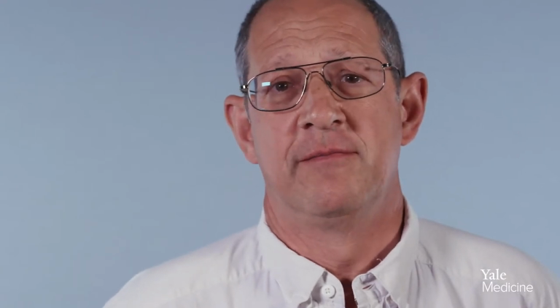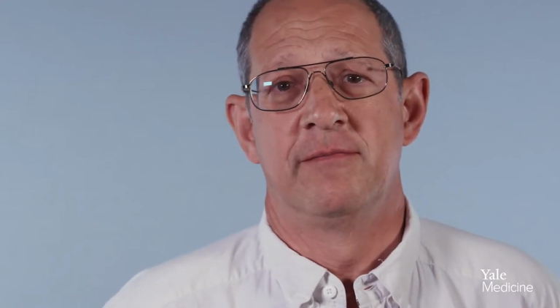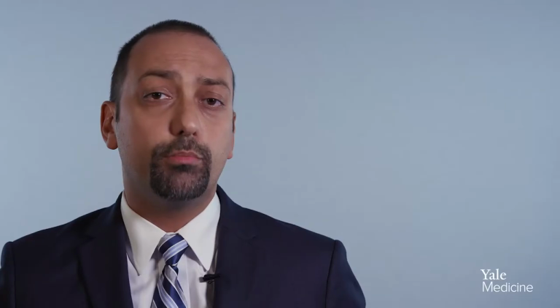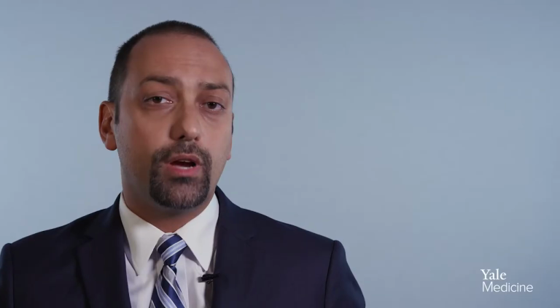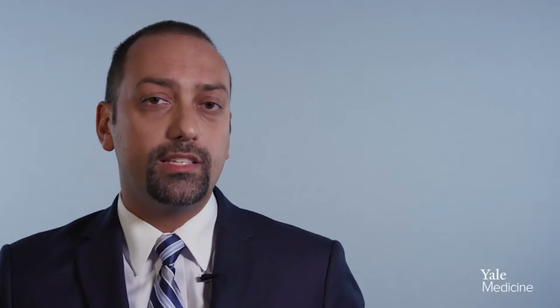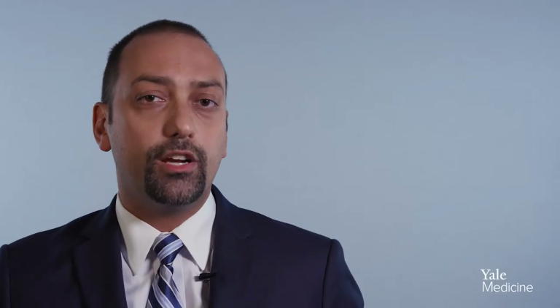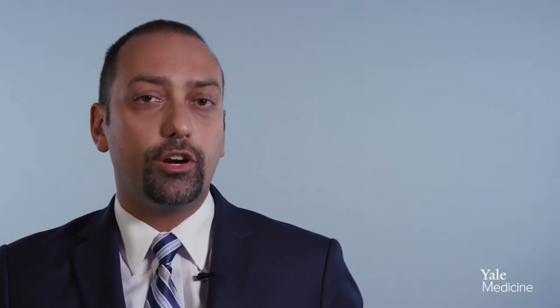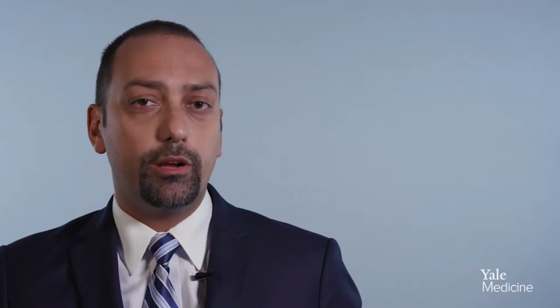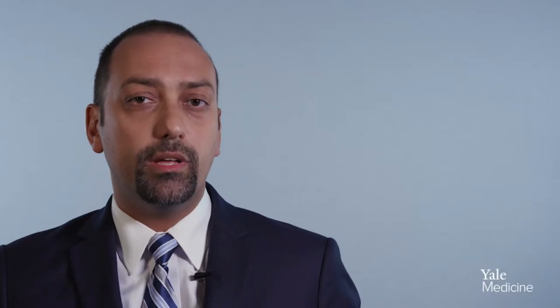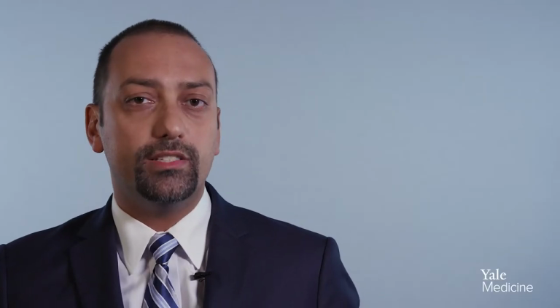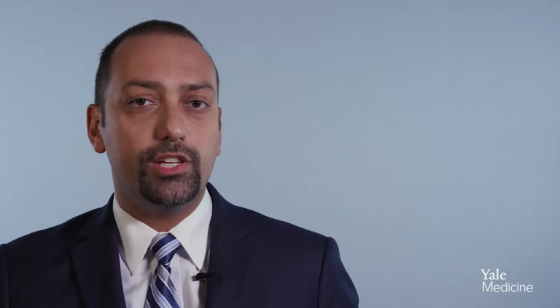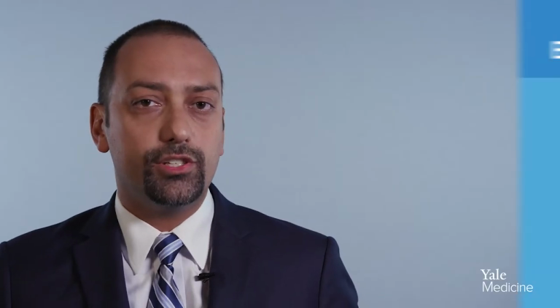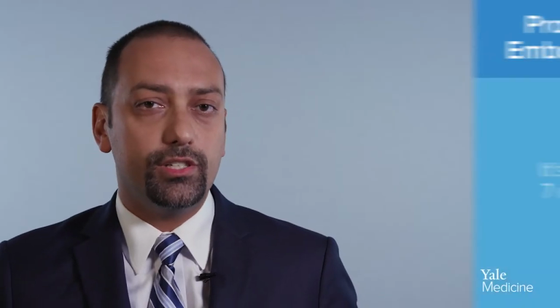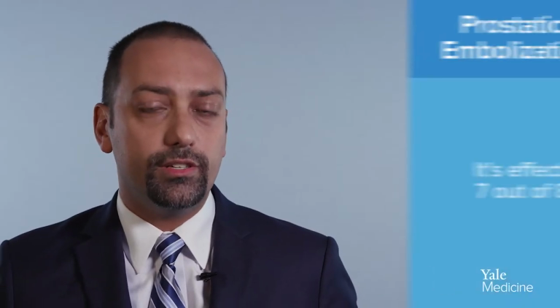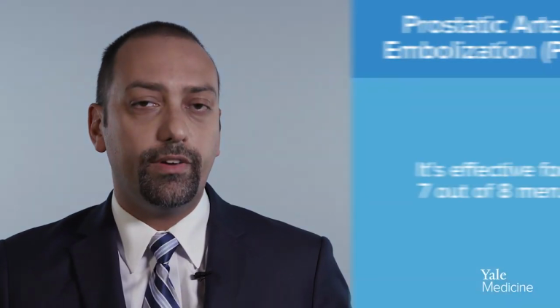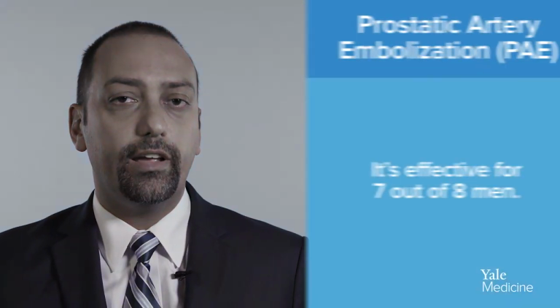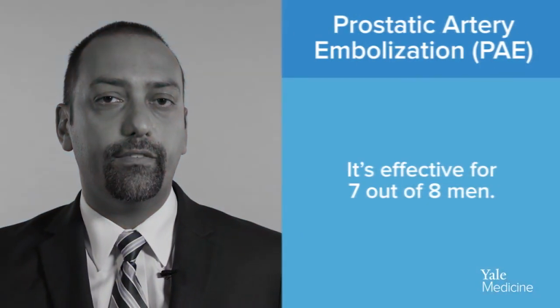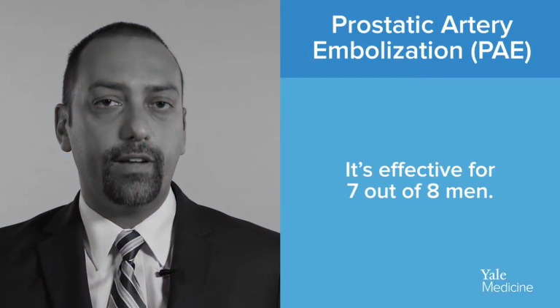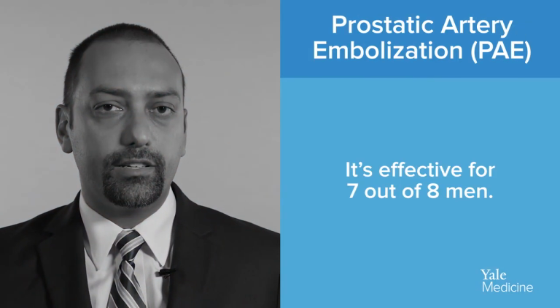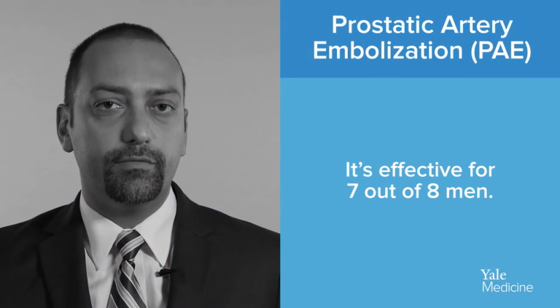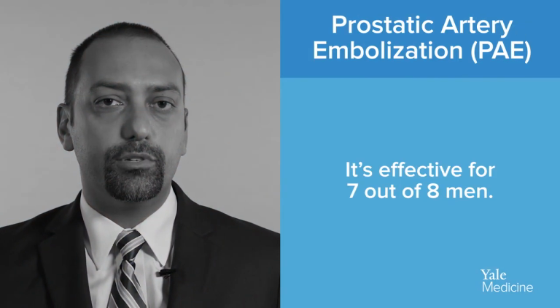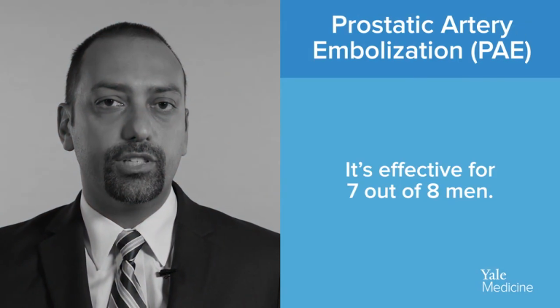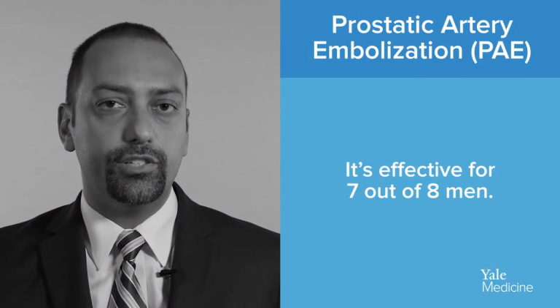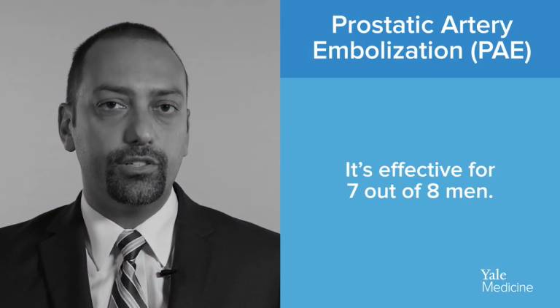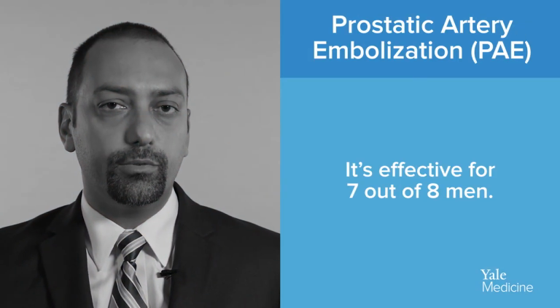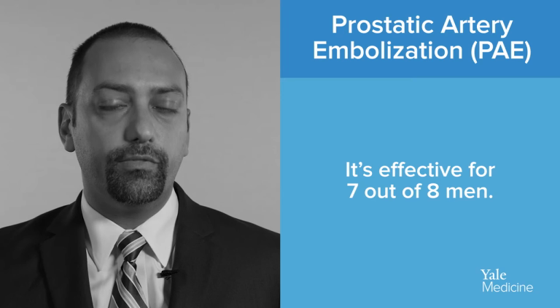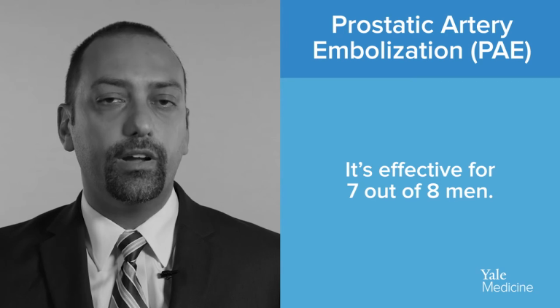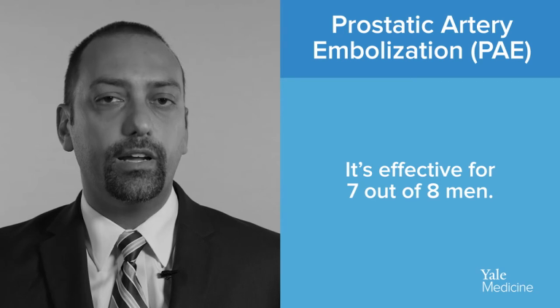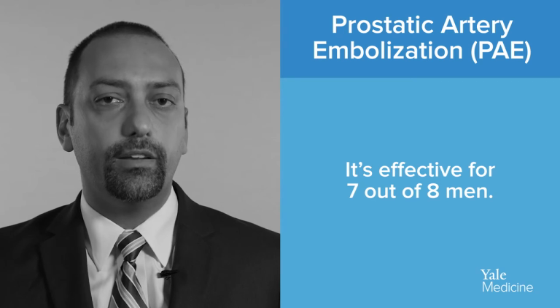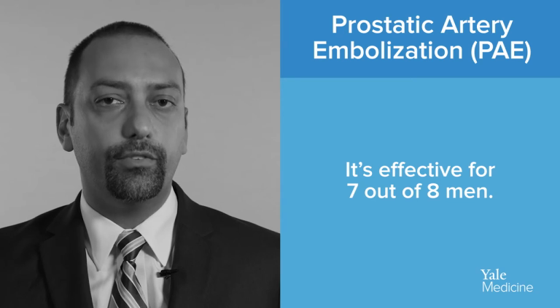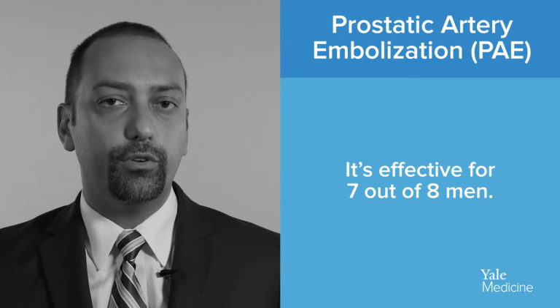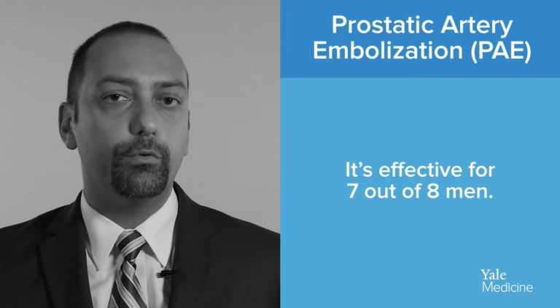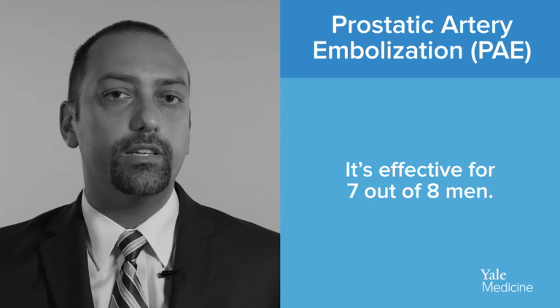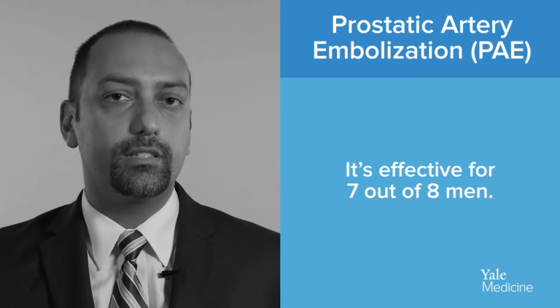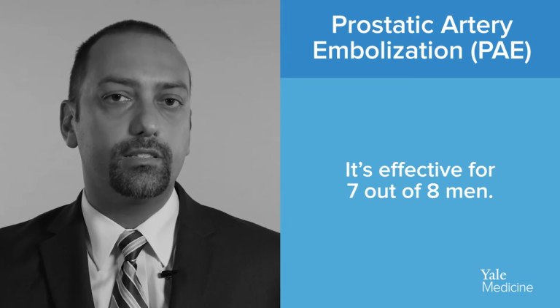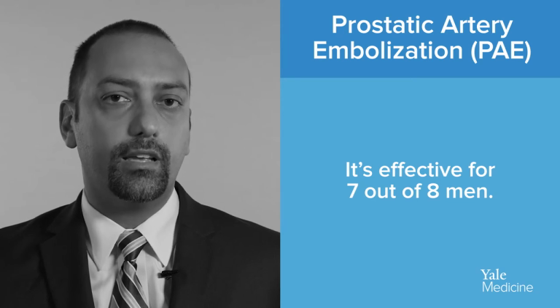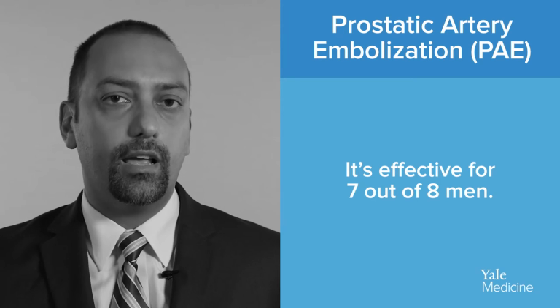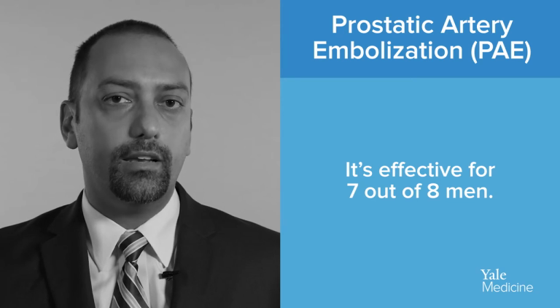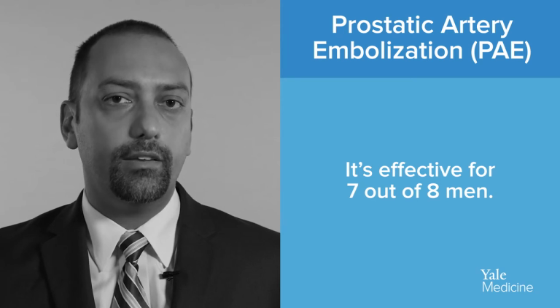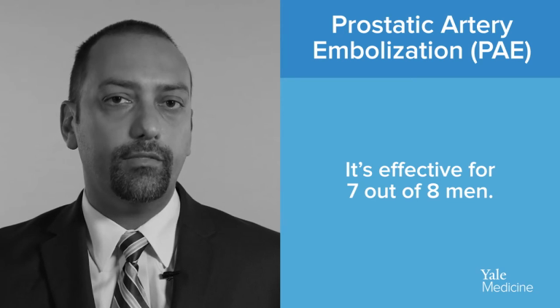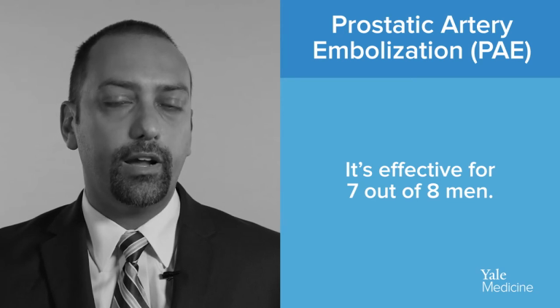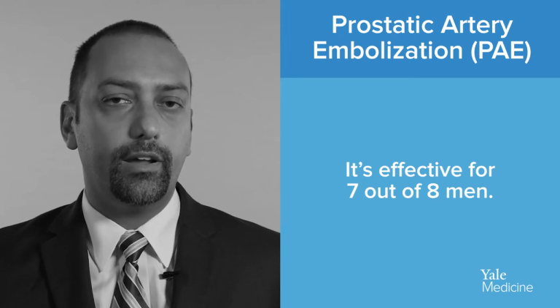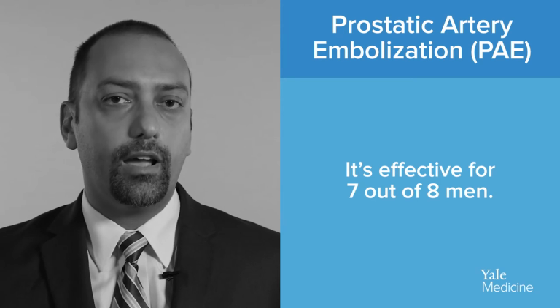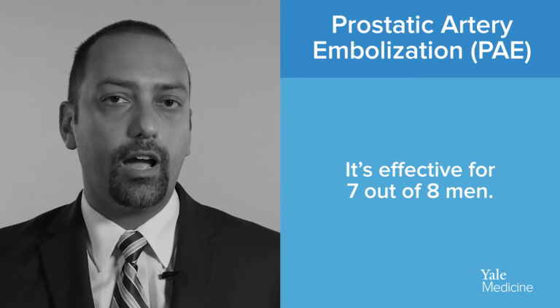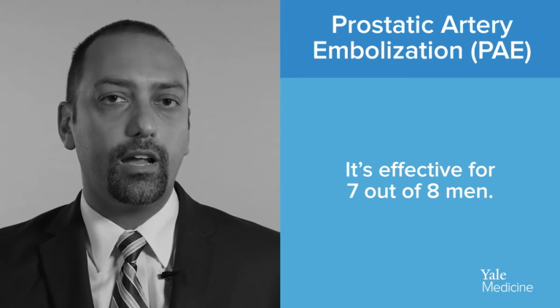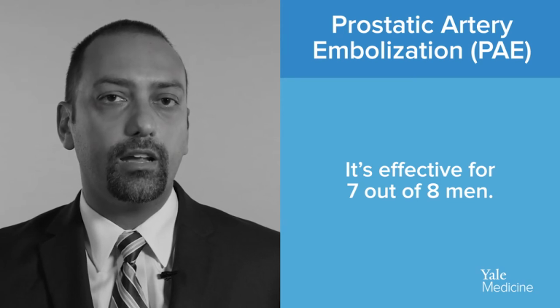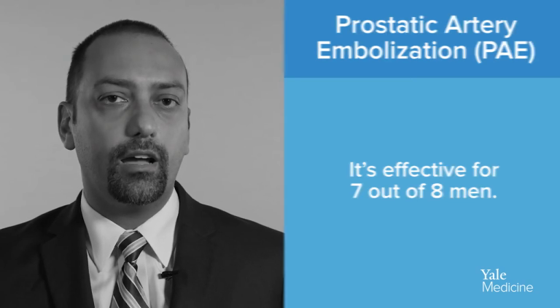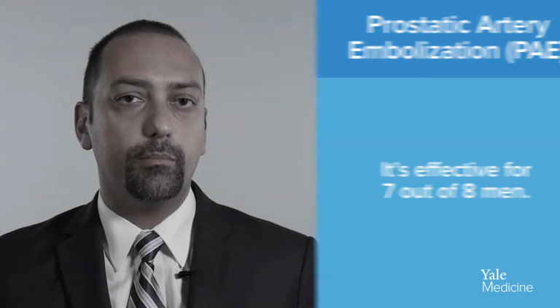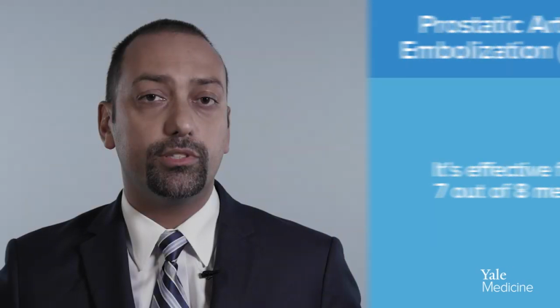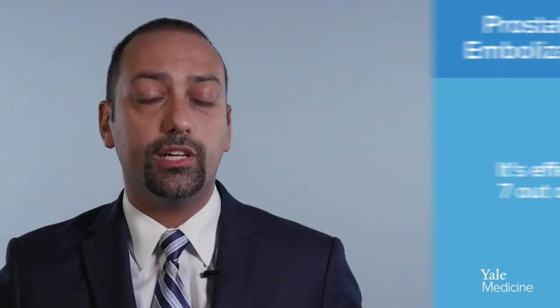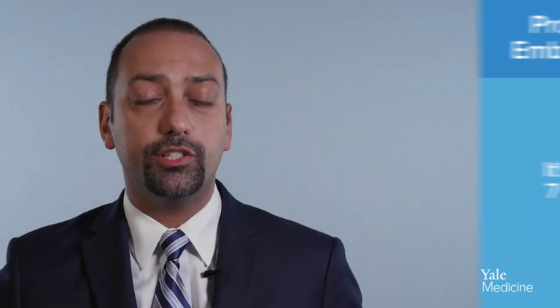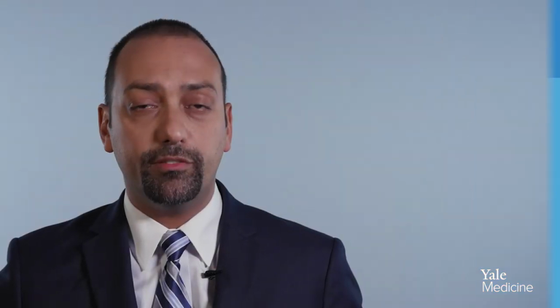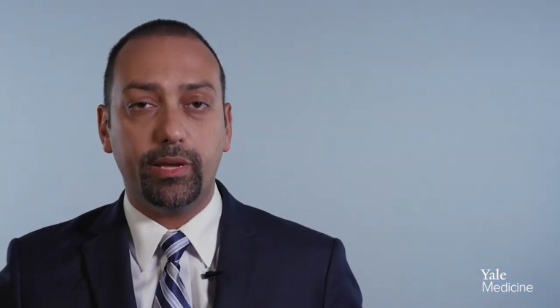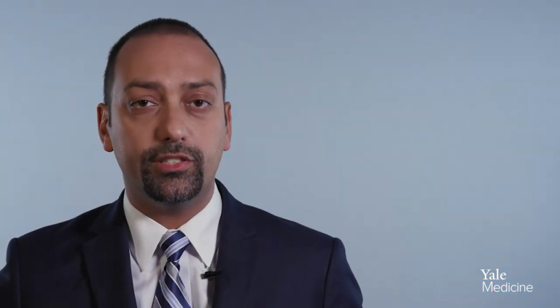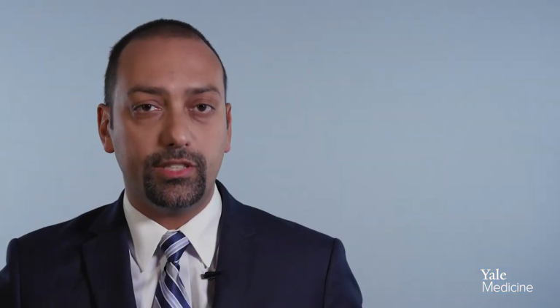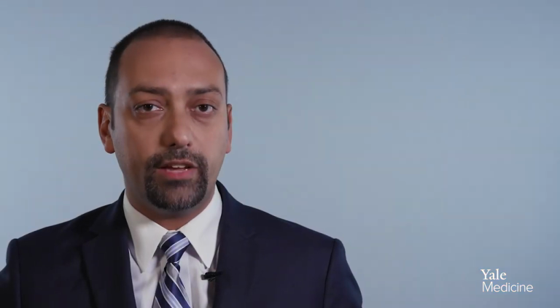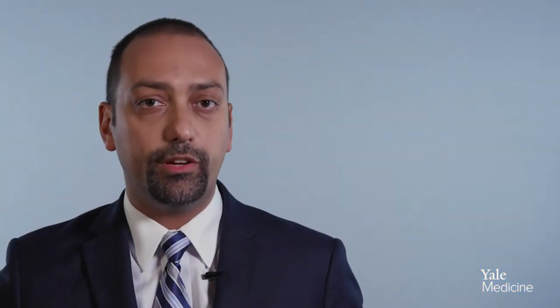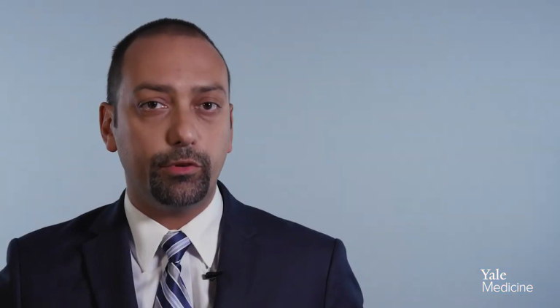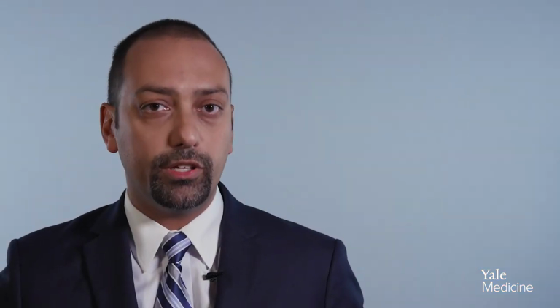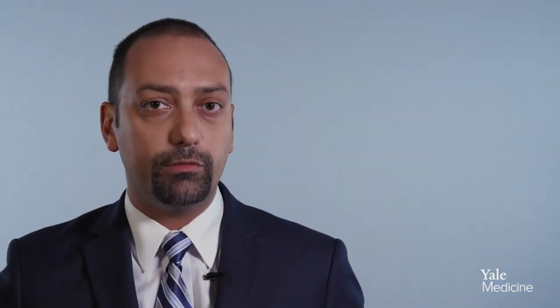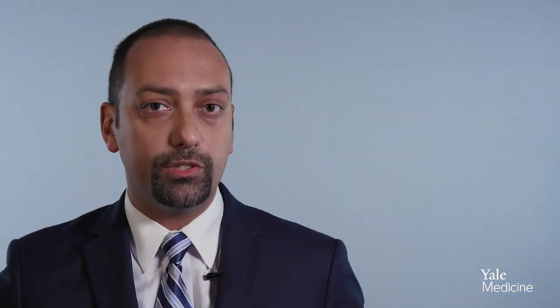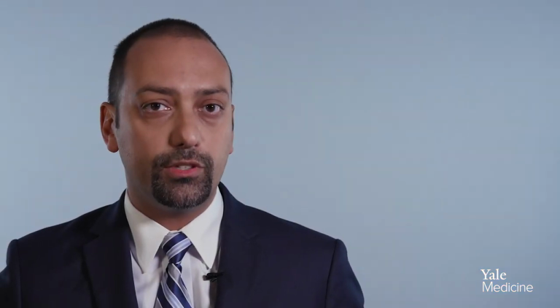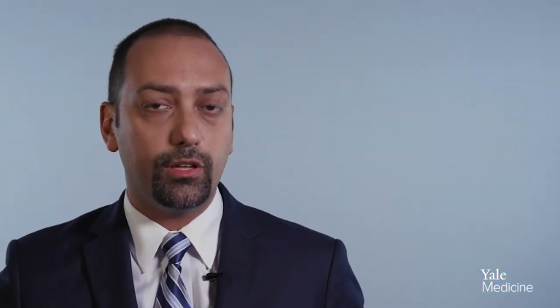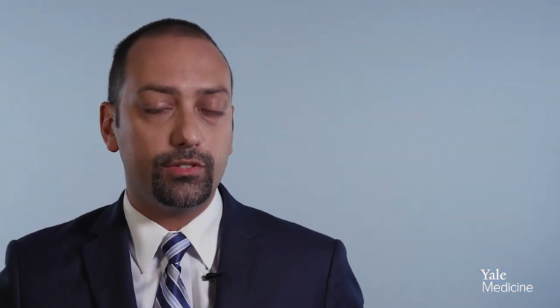Prostate artery embolization is a very effective procedure with very few risks and a very high percentage of patients having really good results.